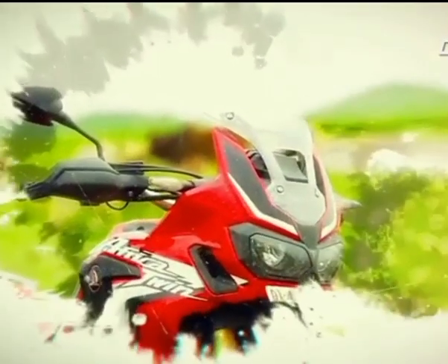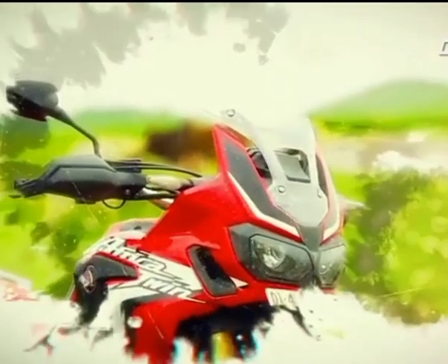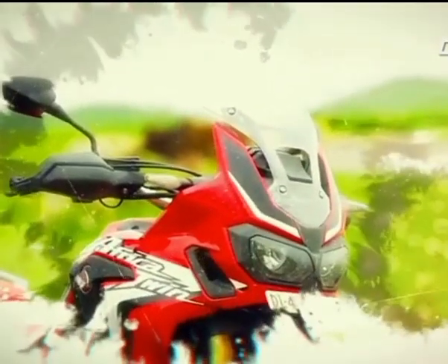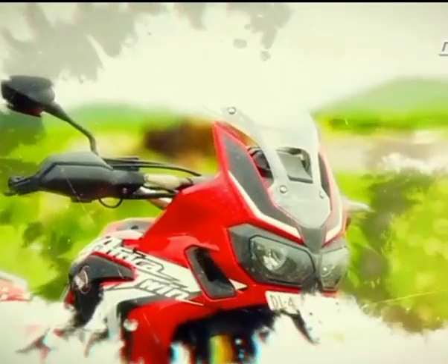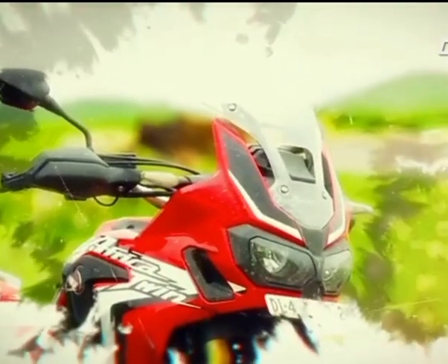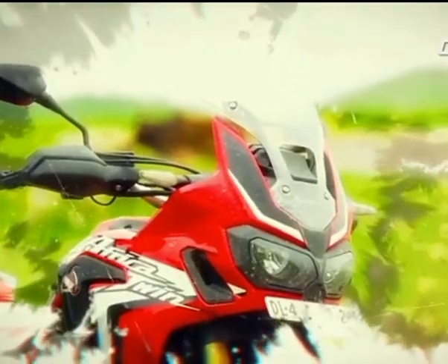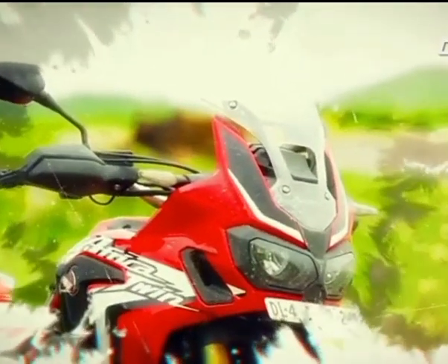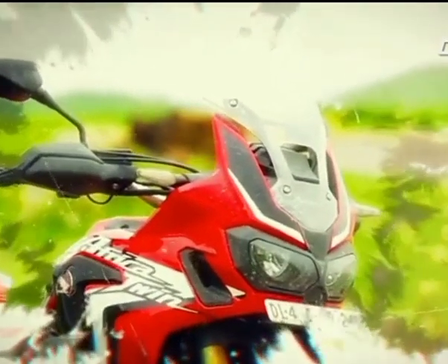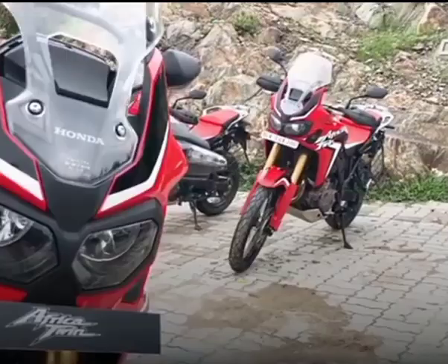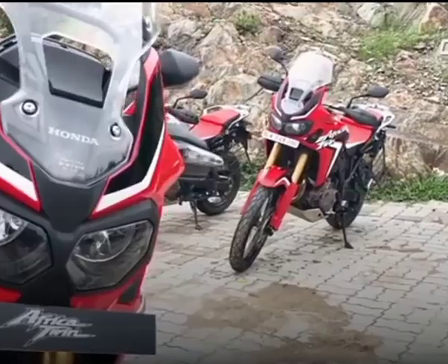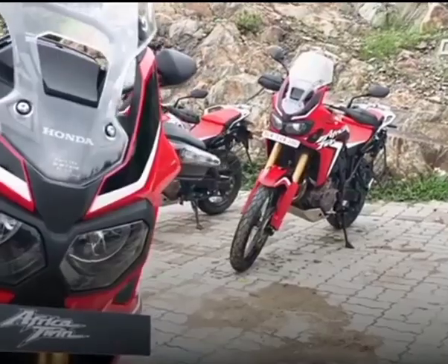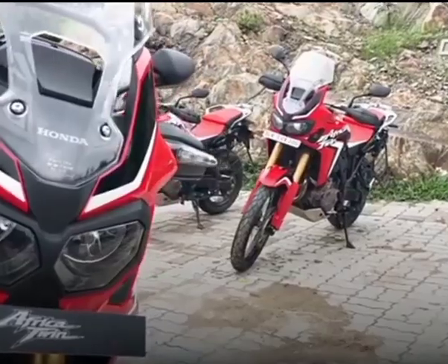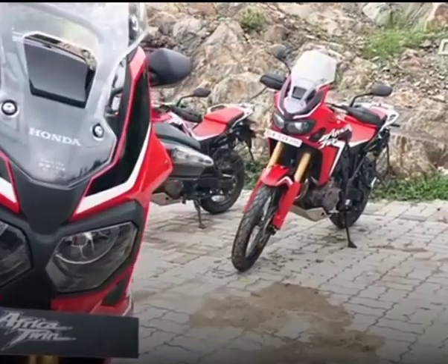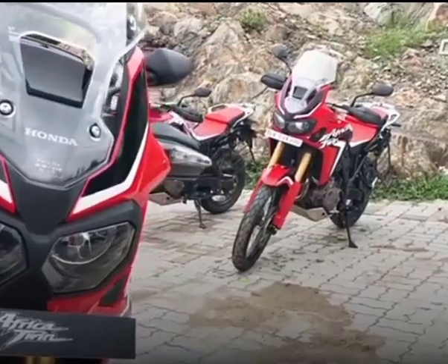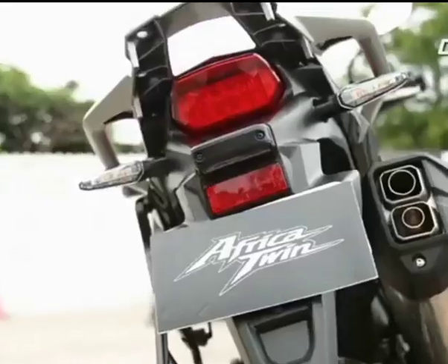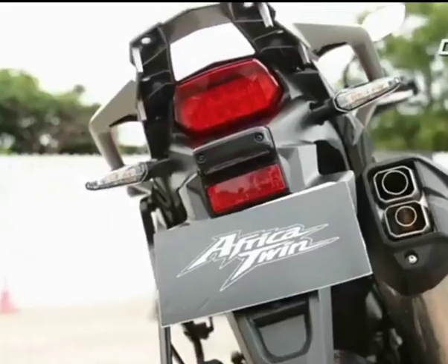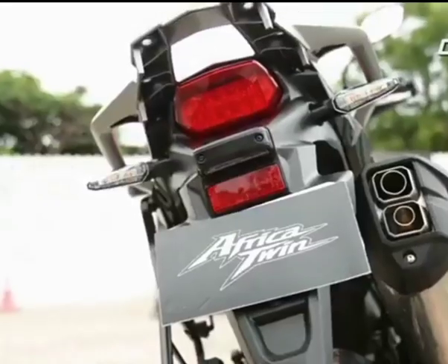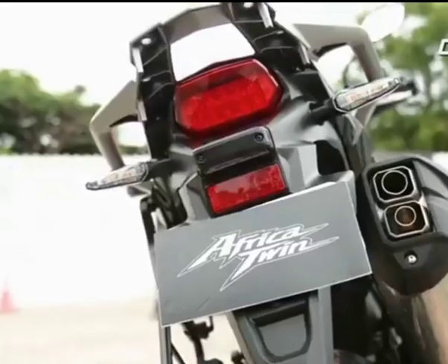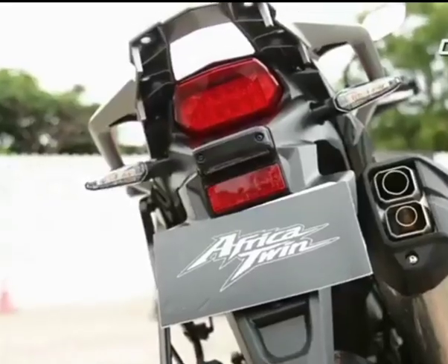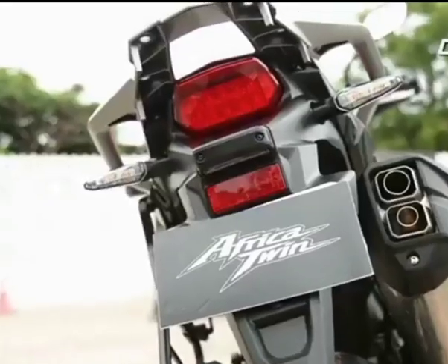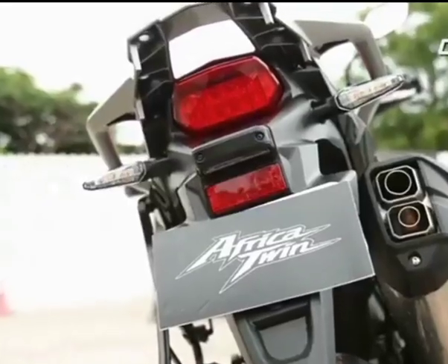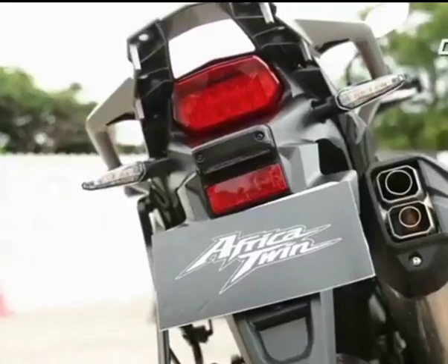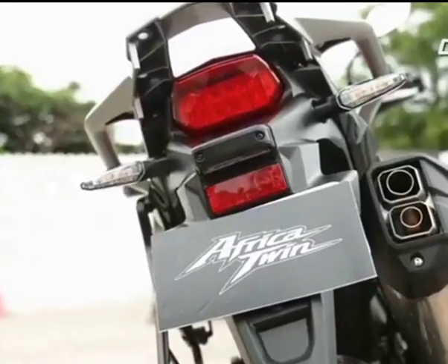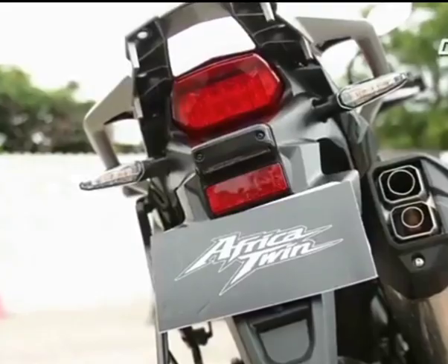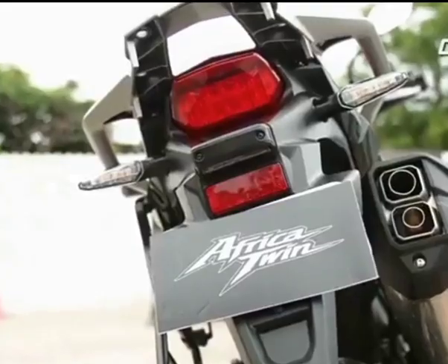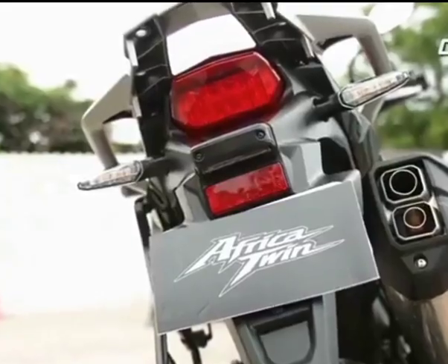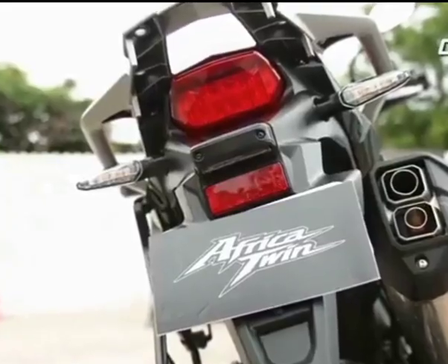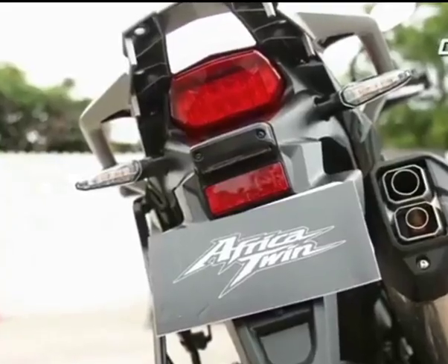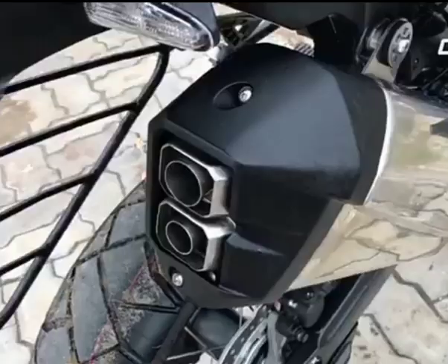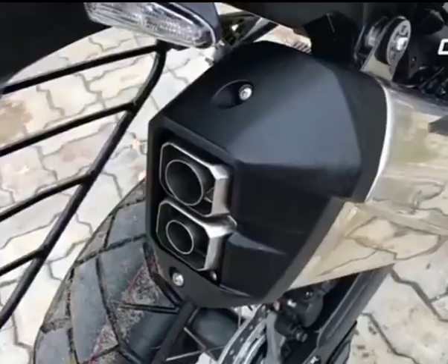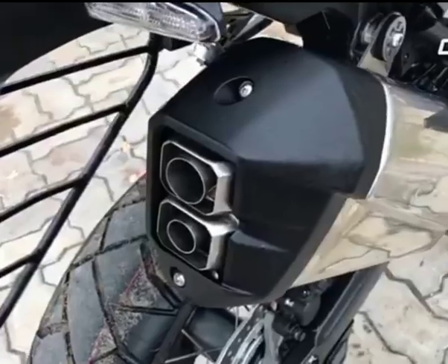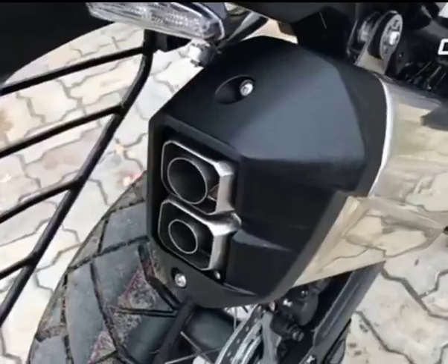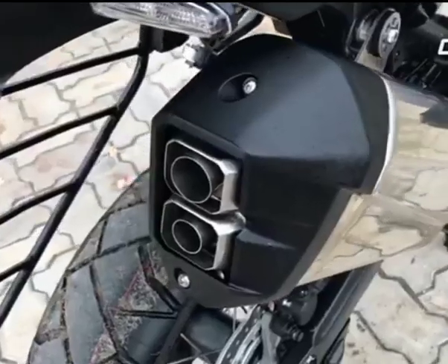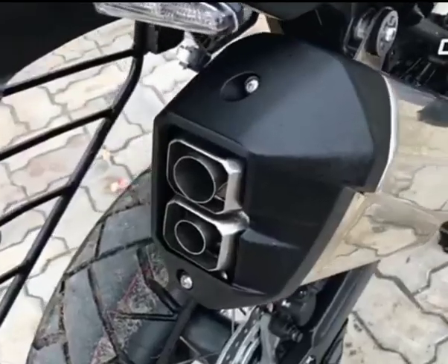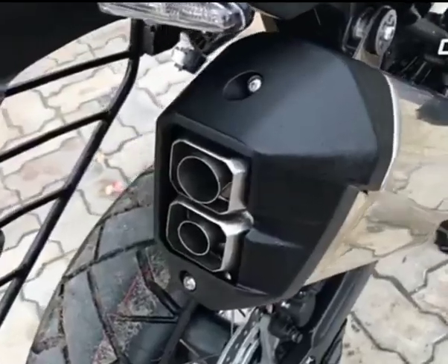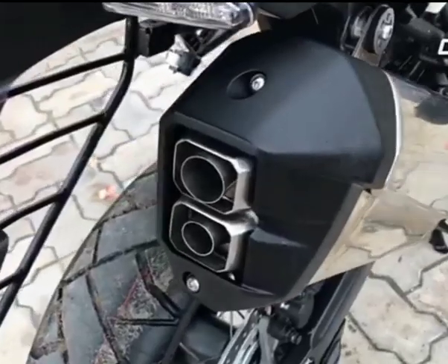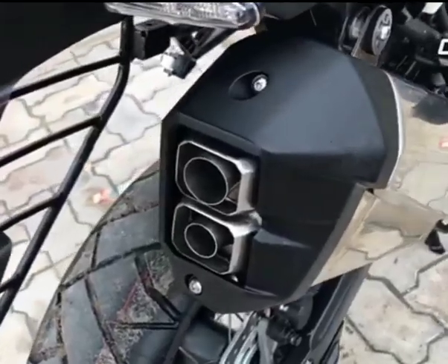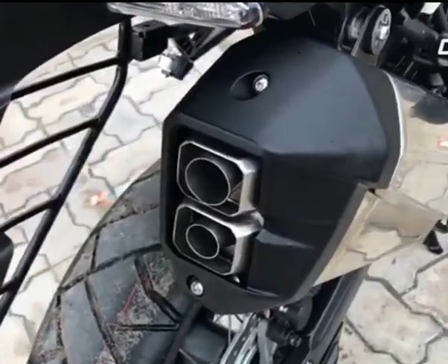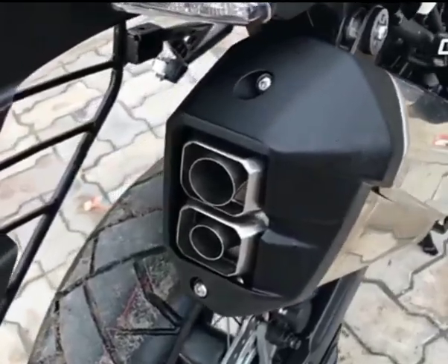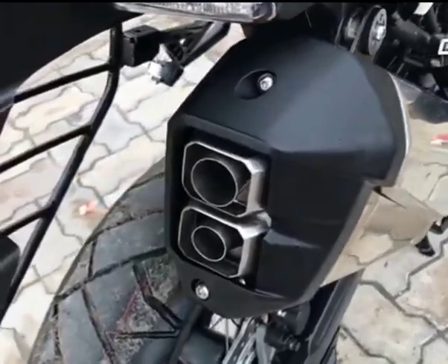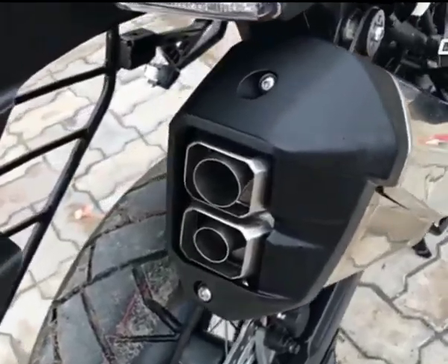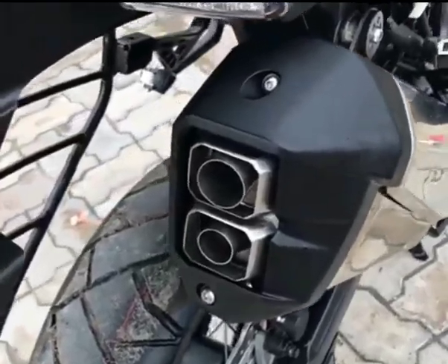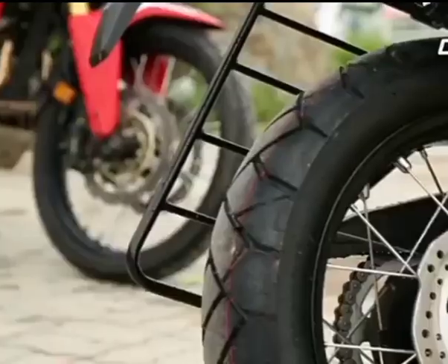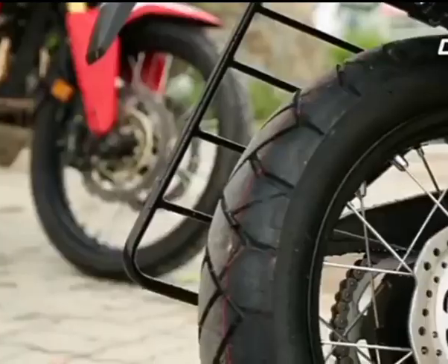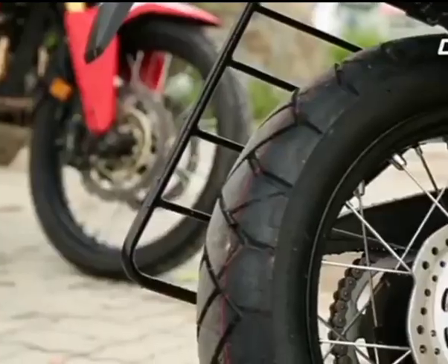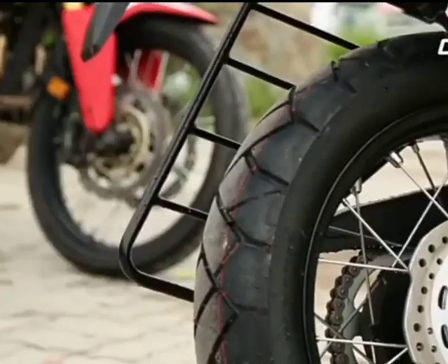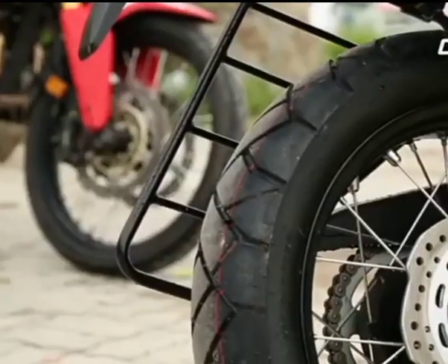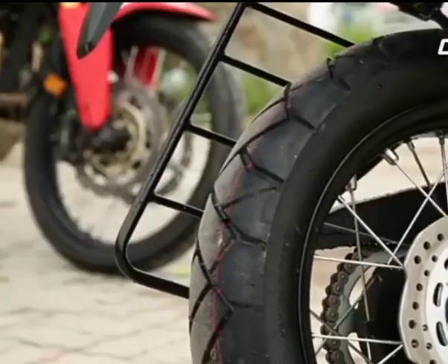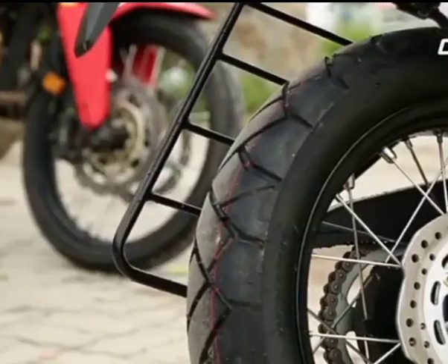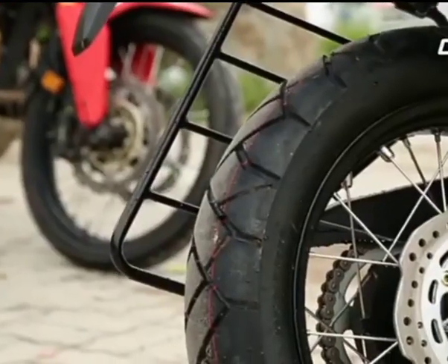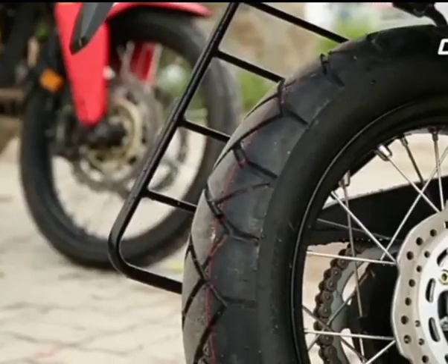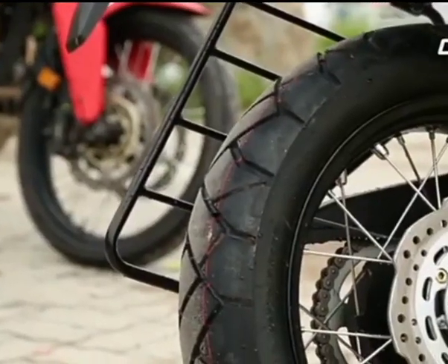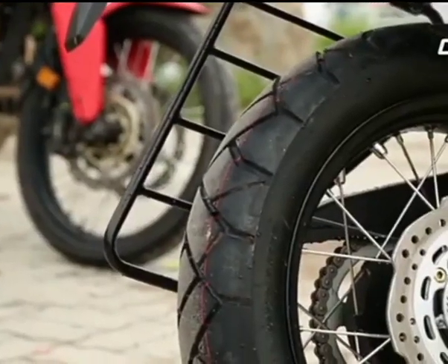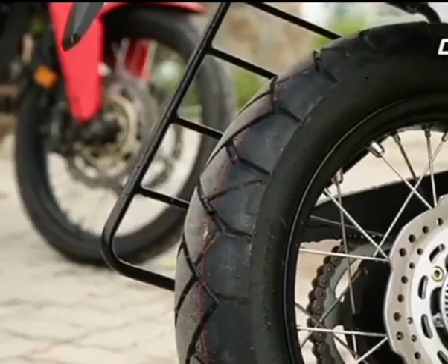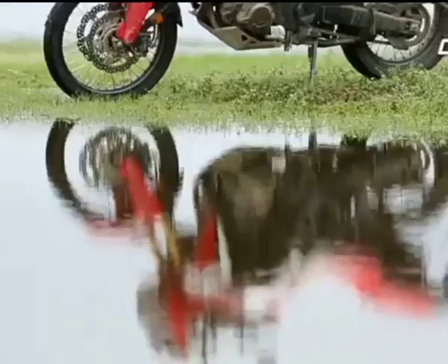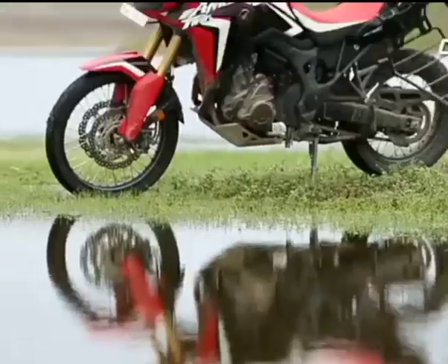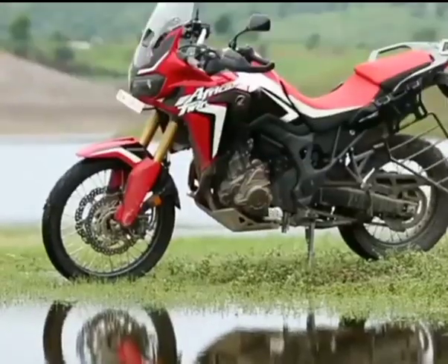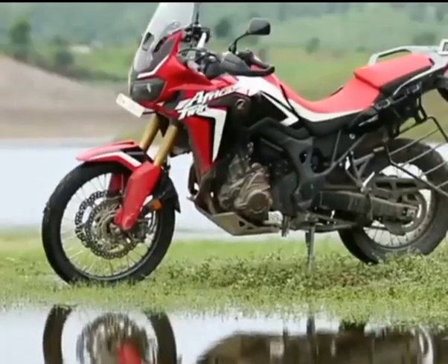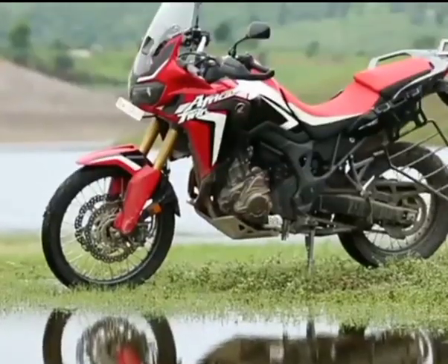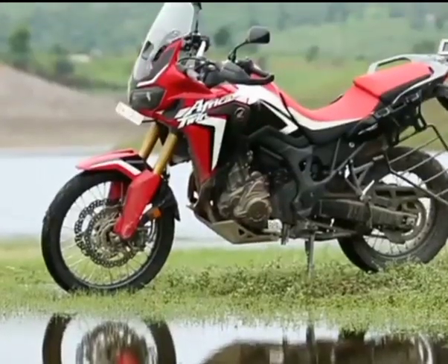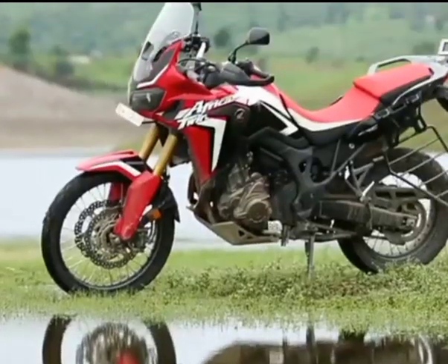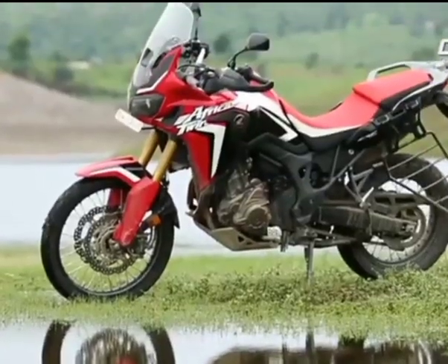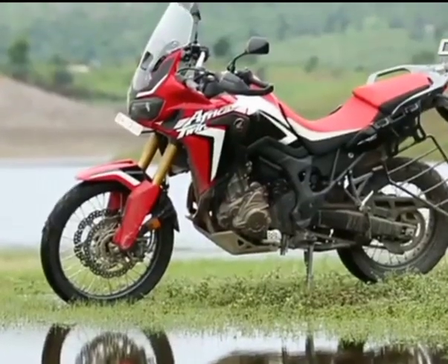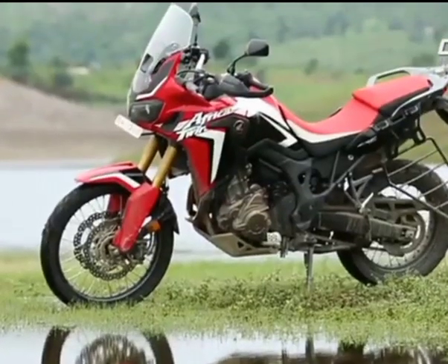It is said that no bike fits — it even looks good from the back, and despite the large exhaust and the saree guard that it comes with, it is still a good looking motorcycle.